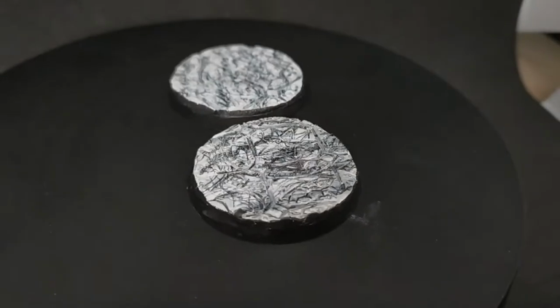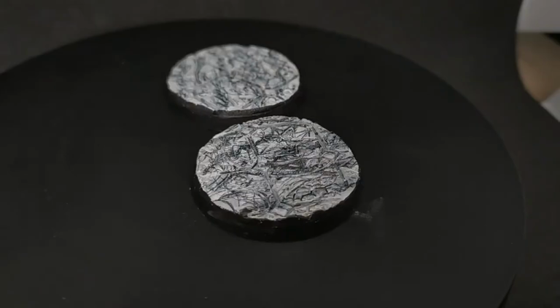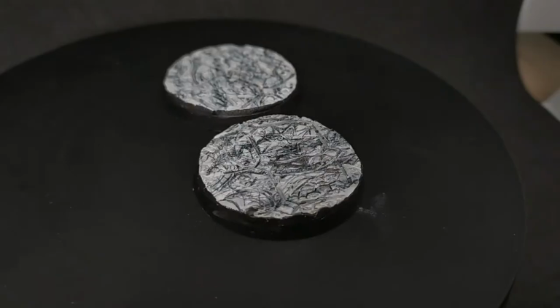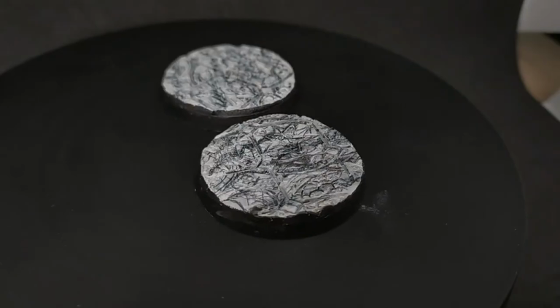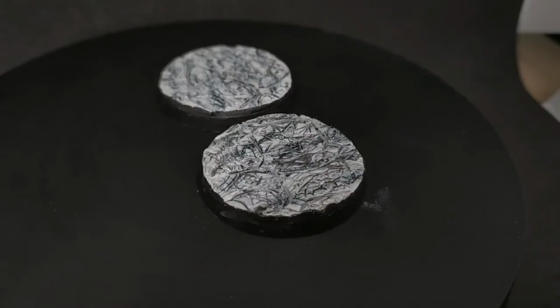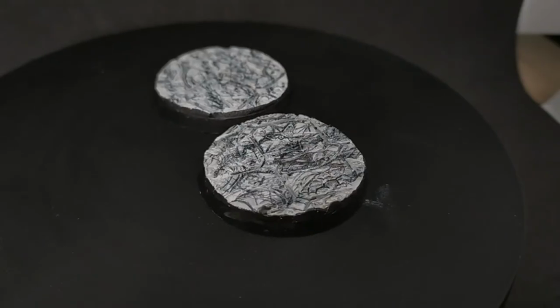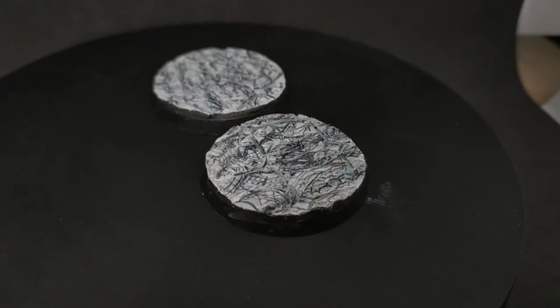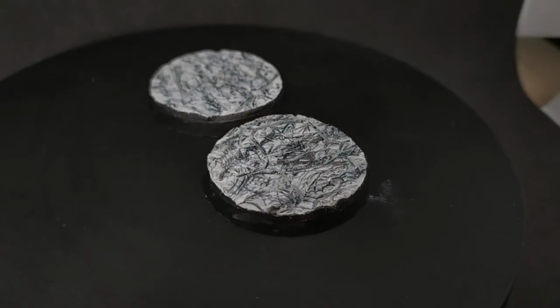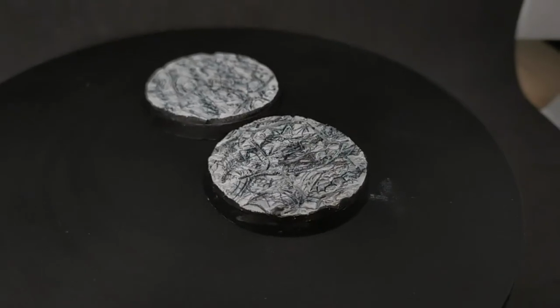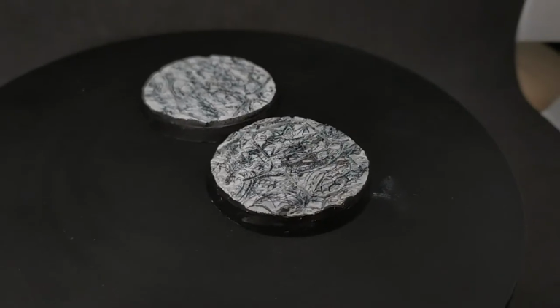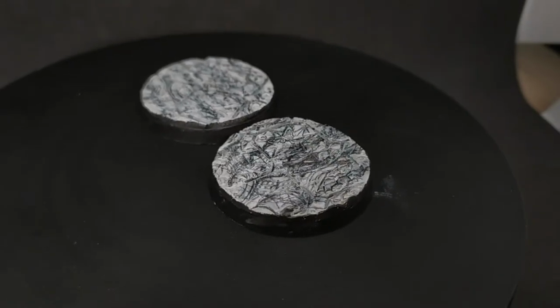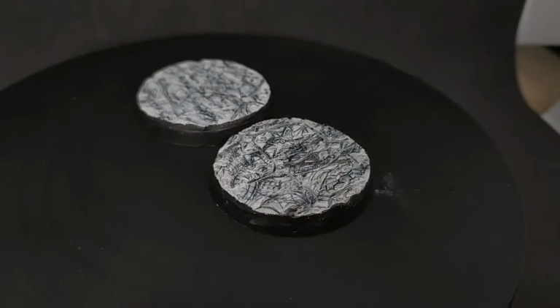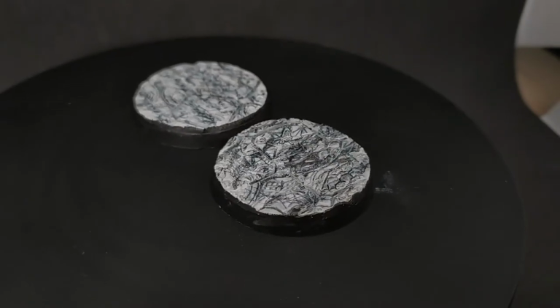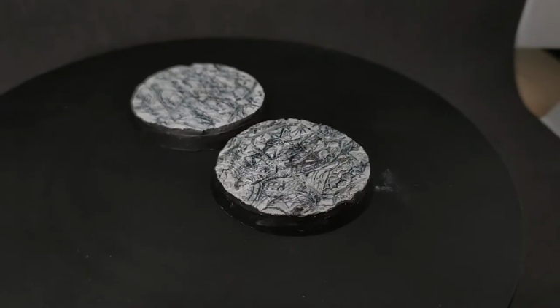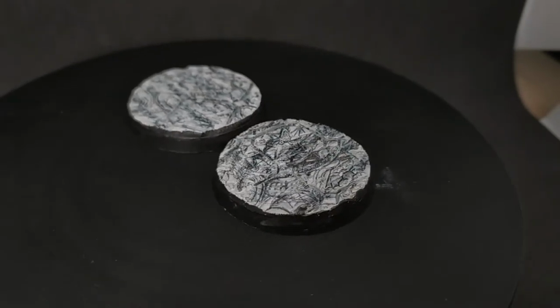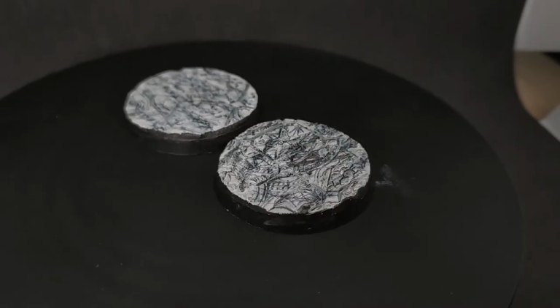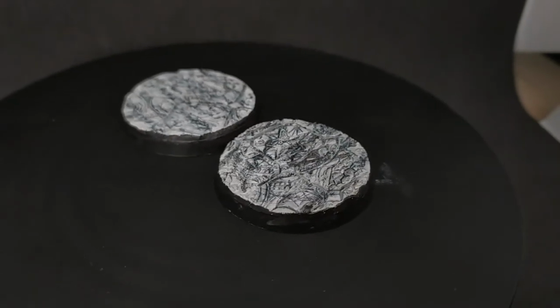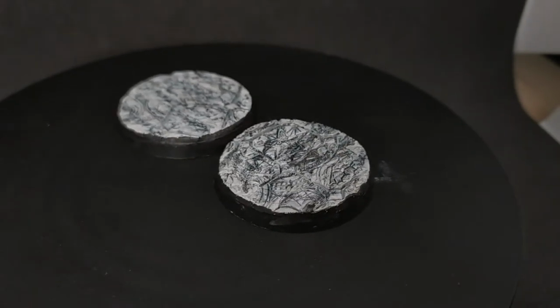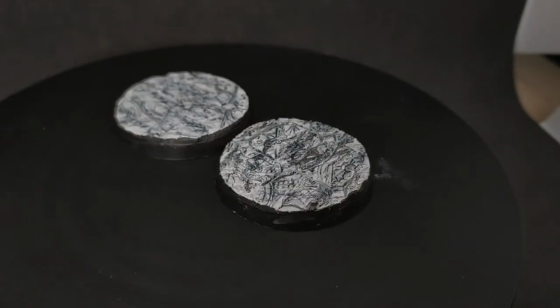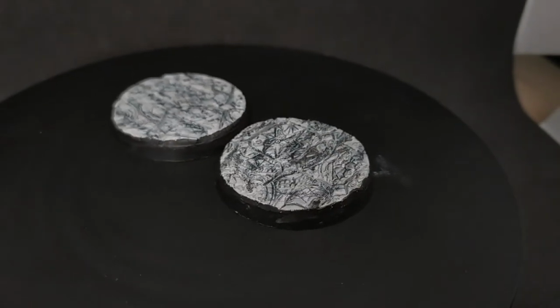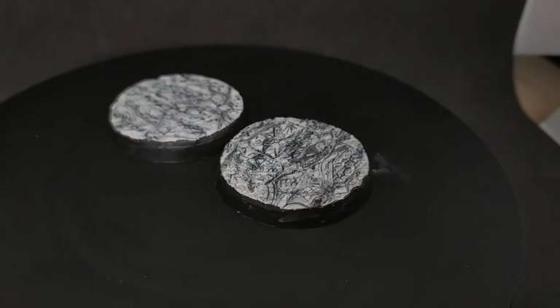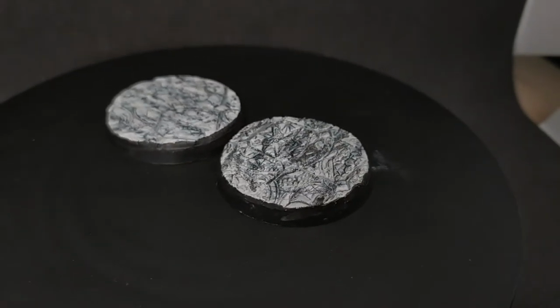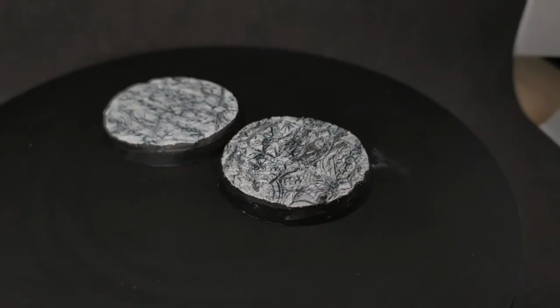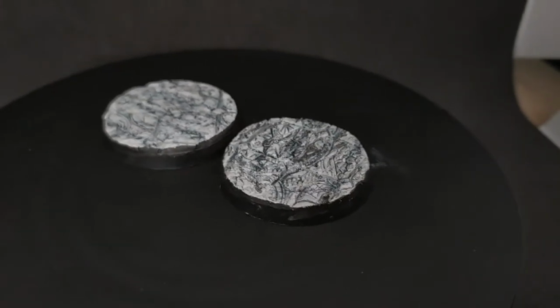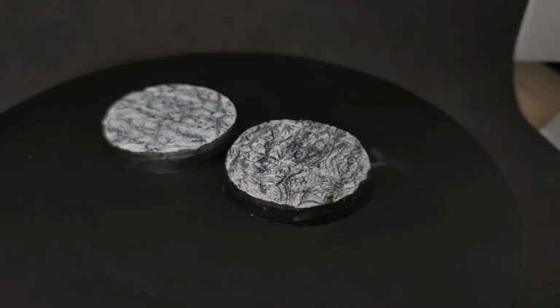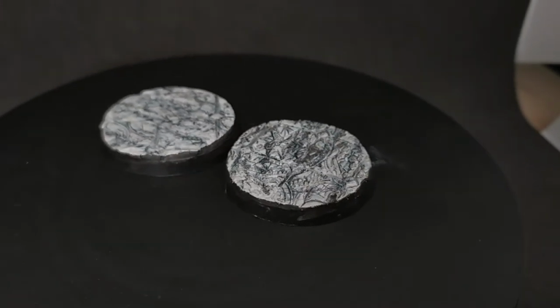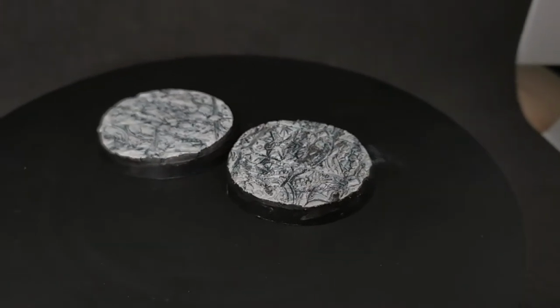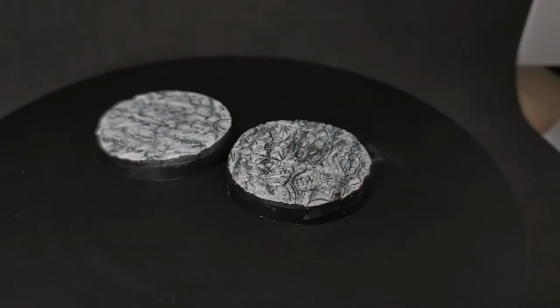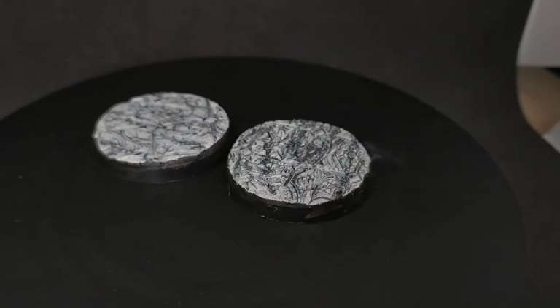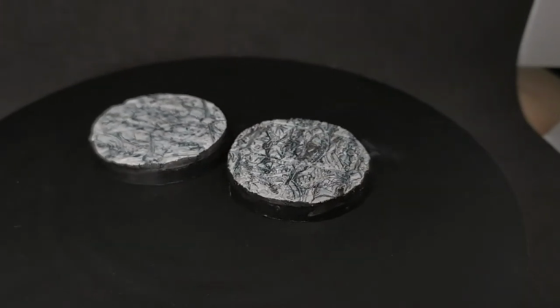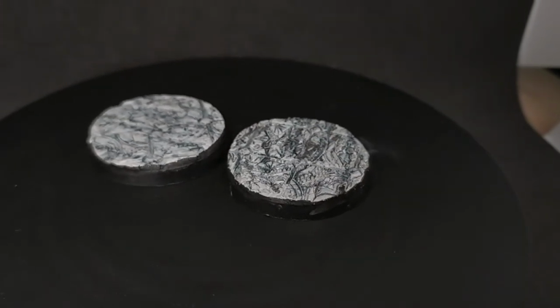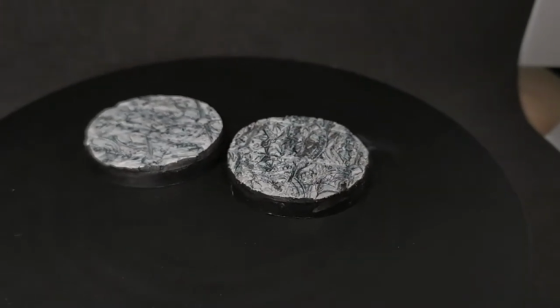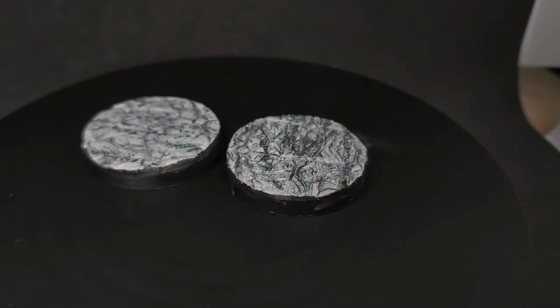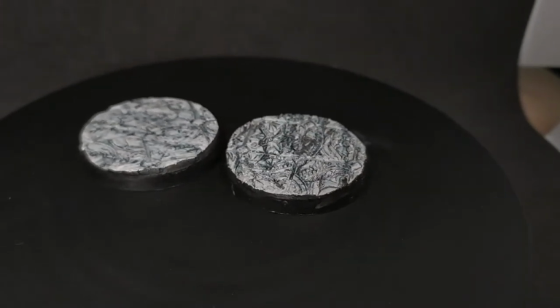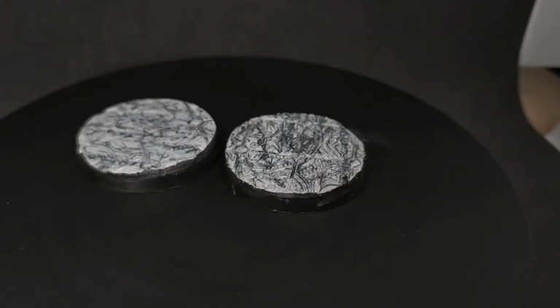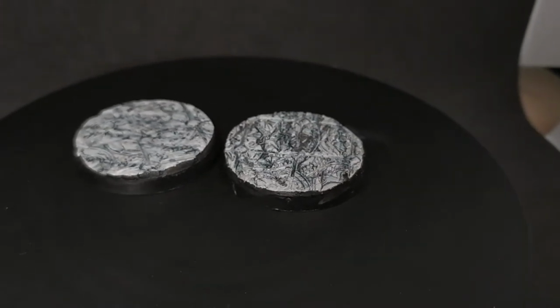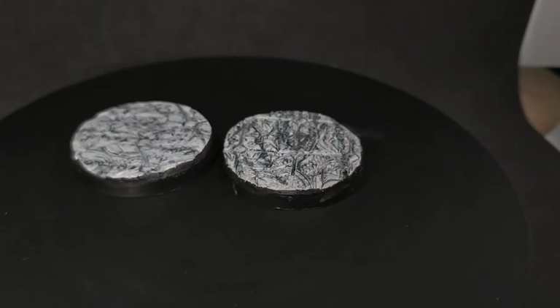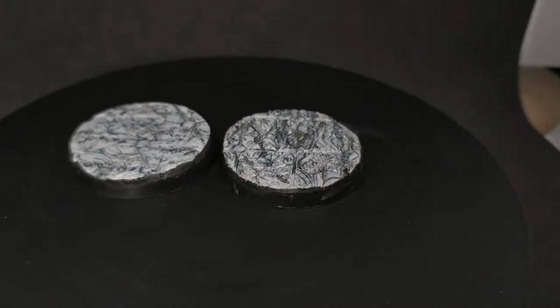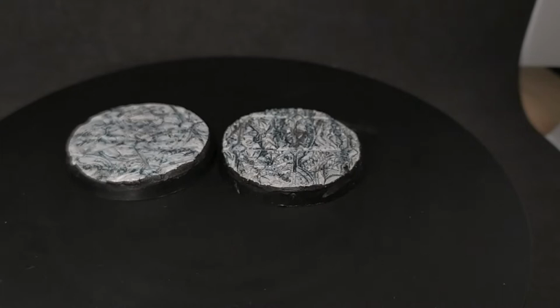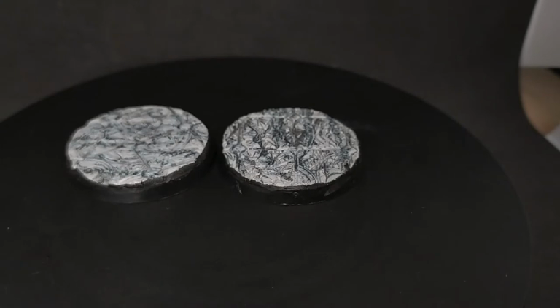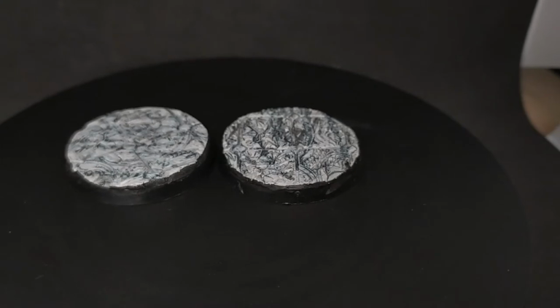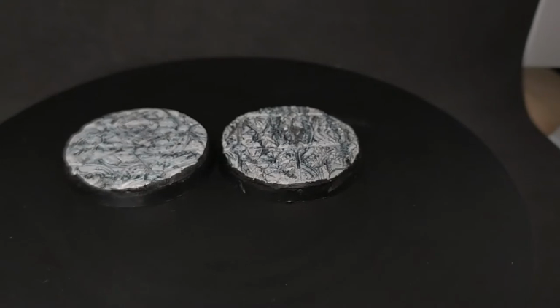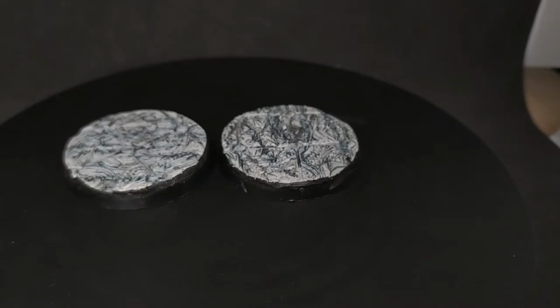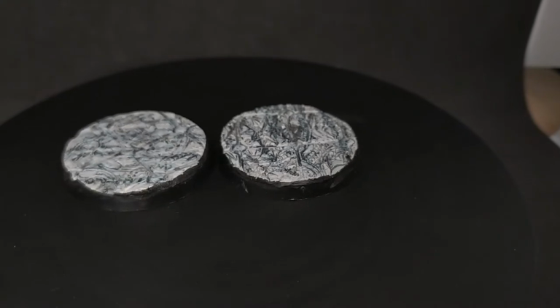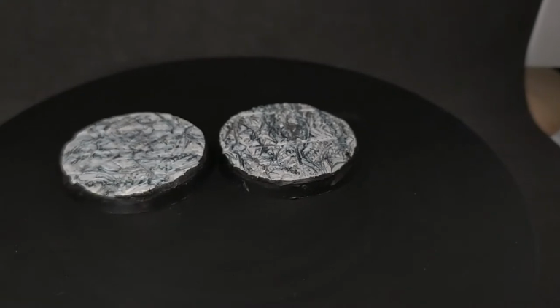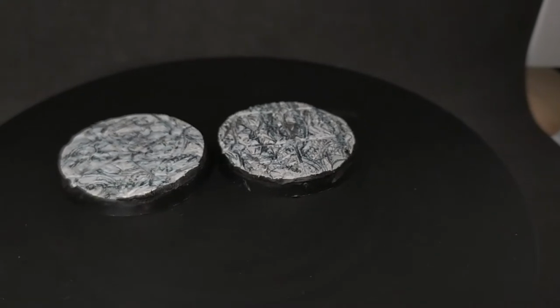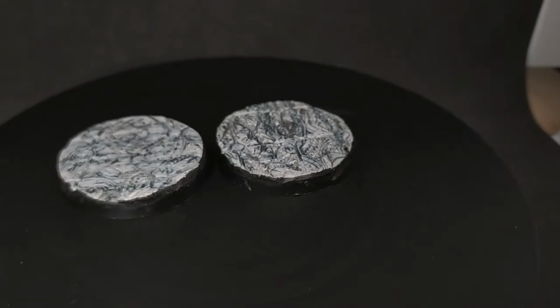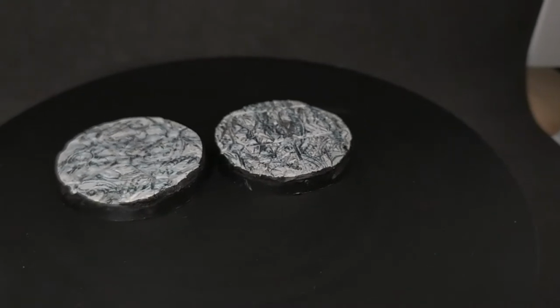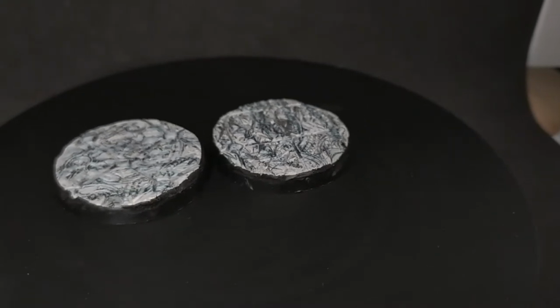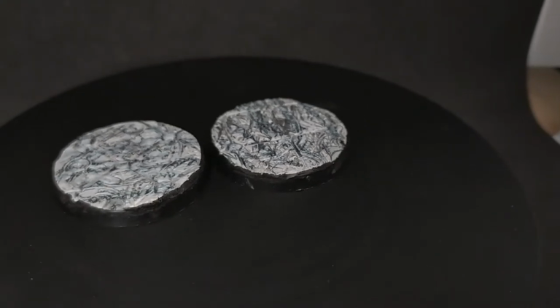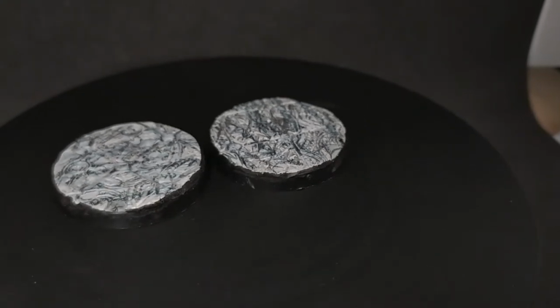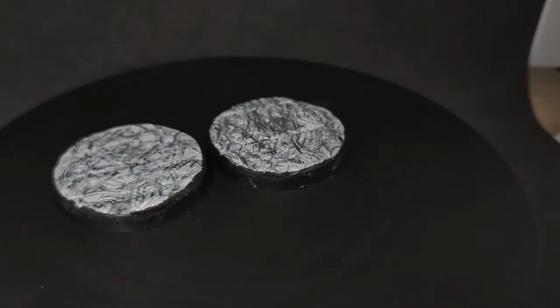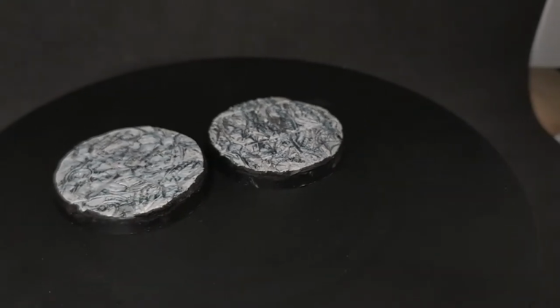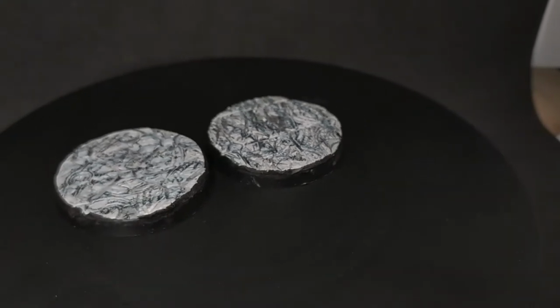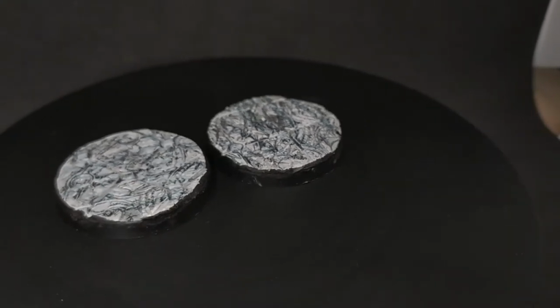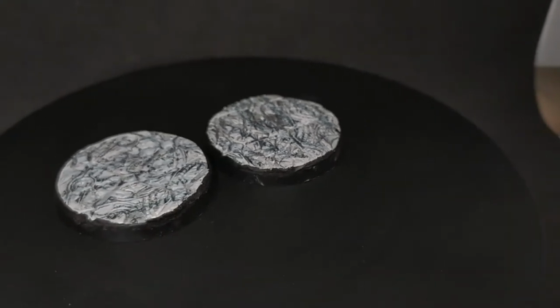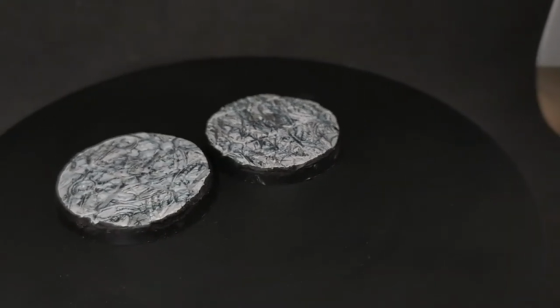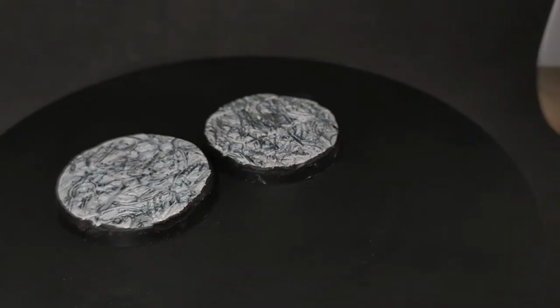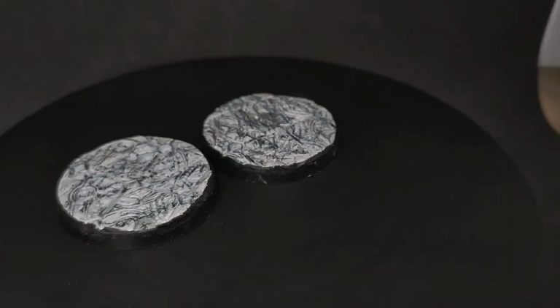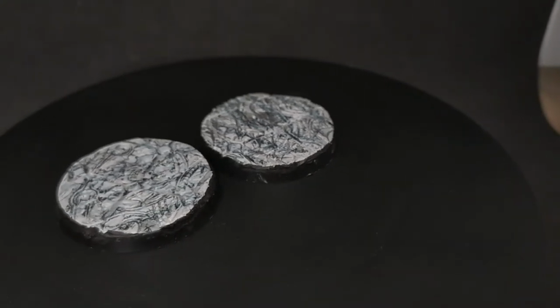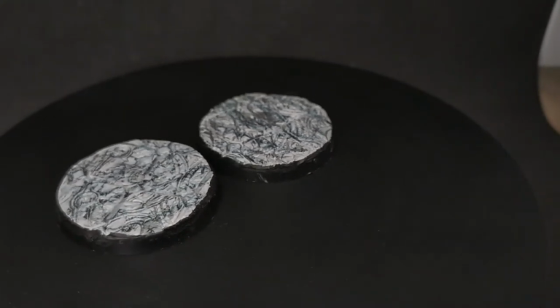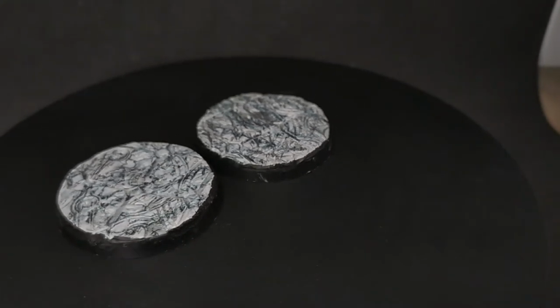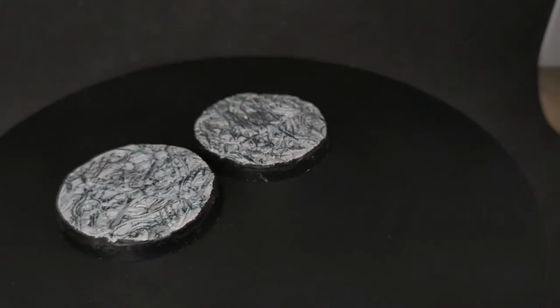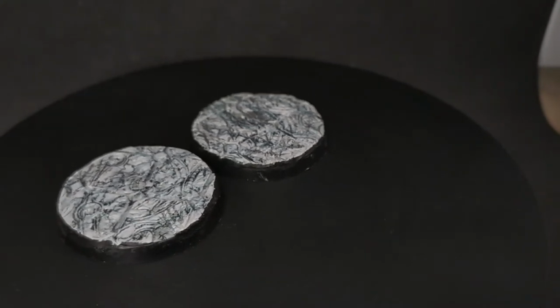Today we're going to be having a whistle-stop tour of how to use a green stuff roller to make textured bases.